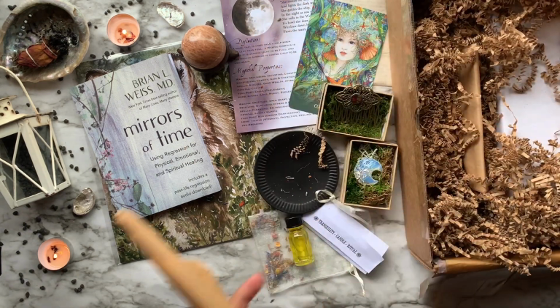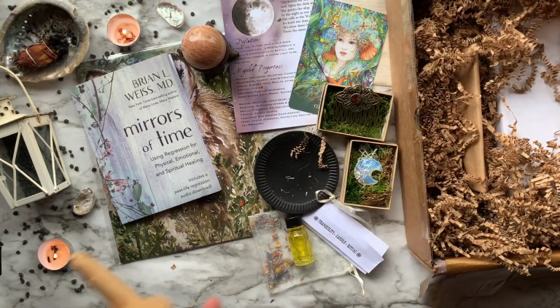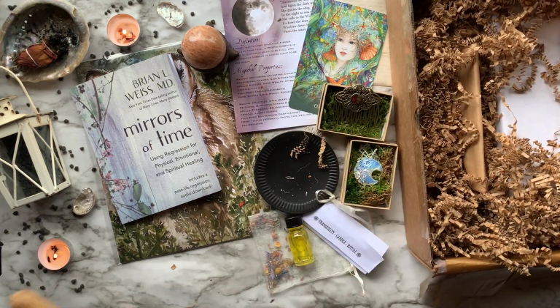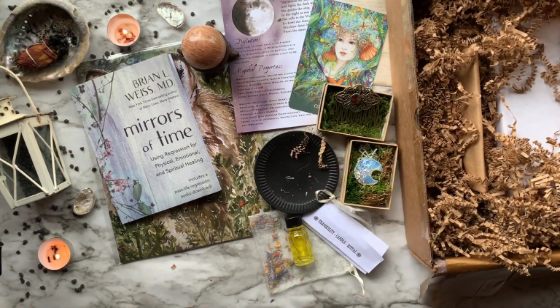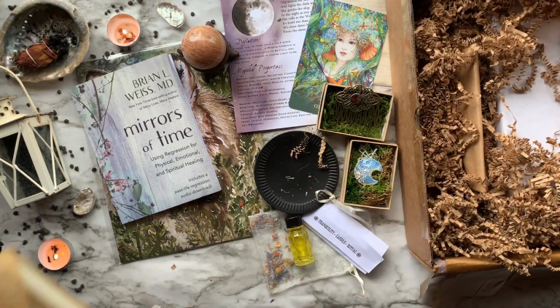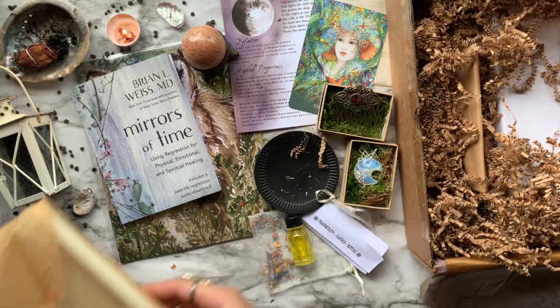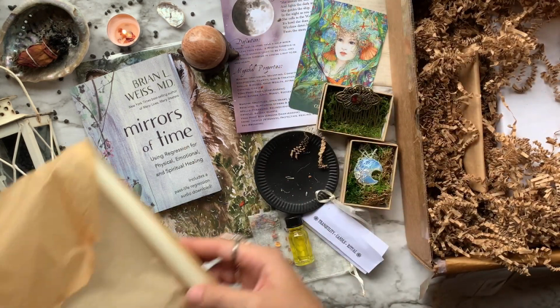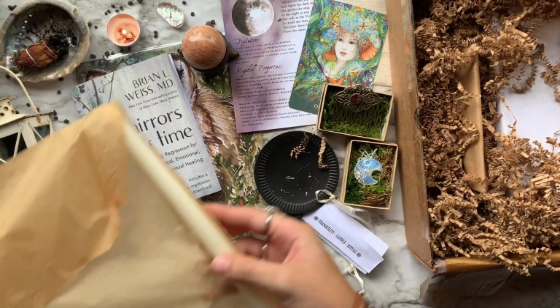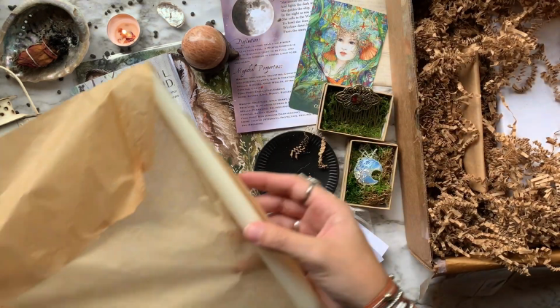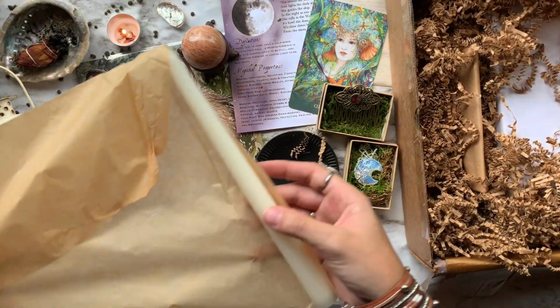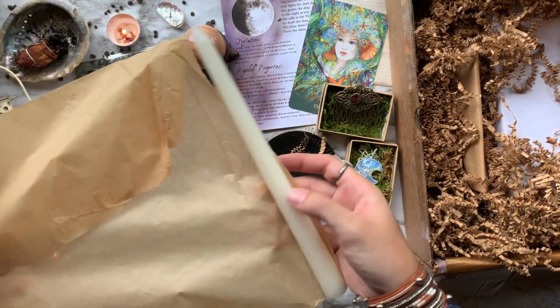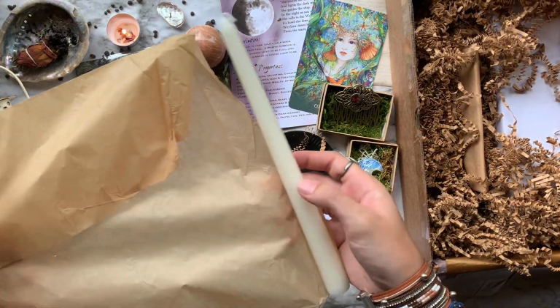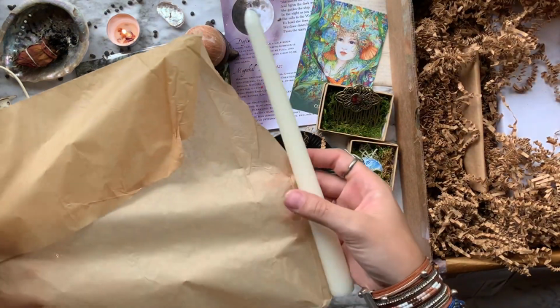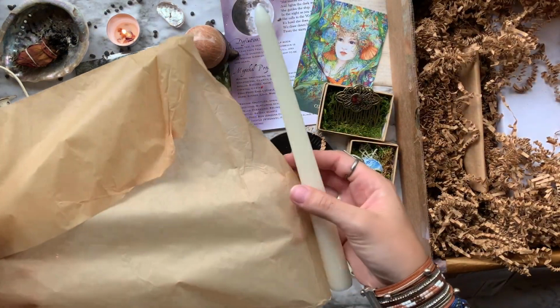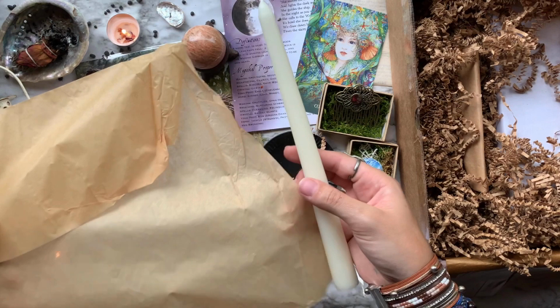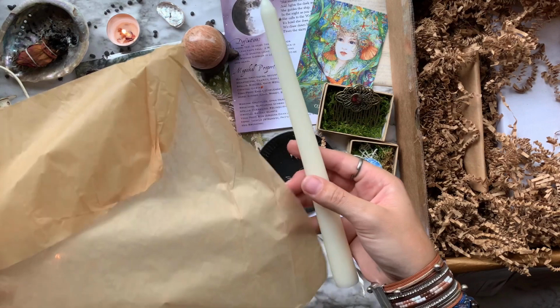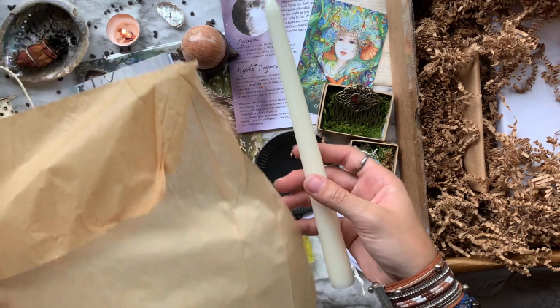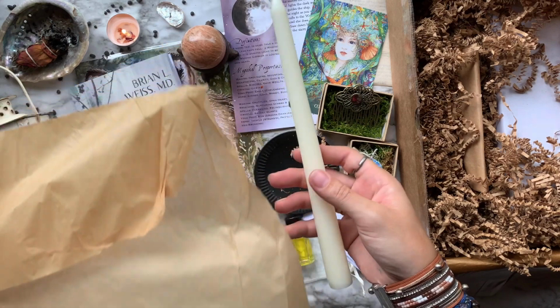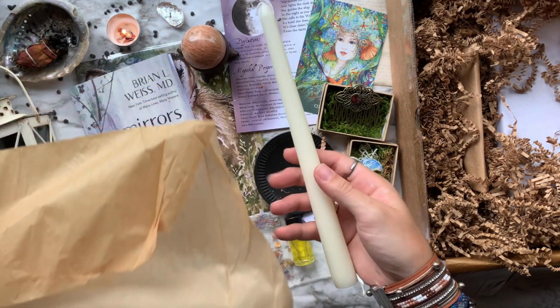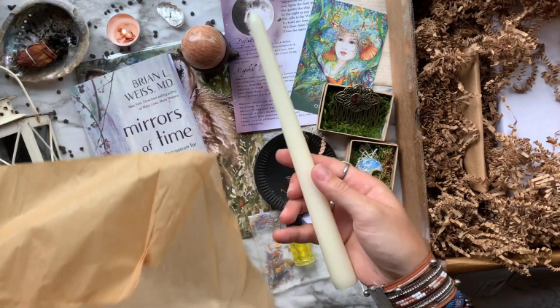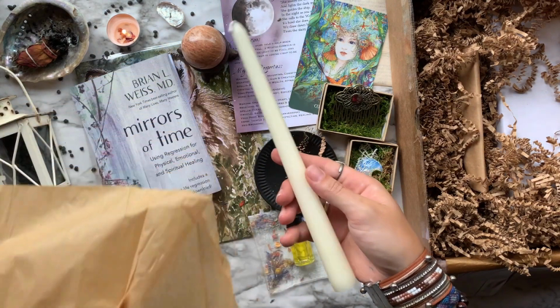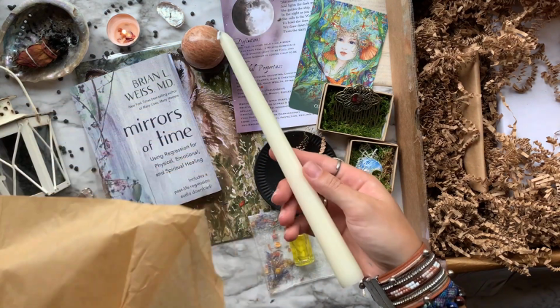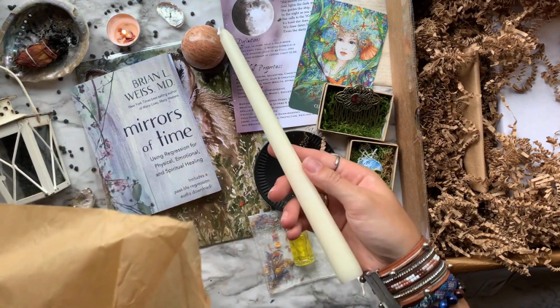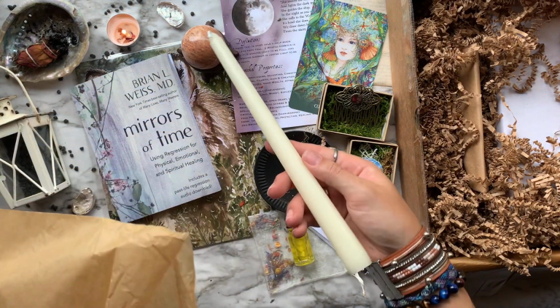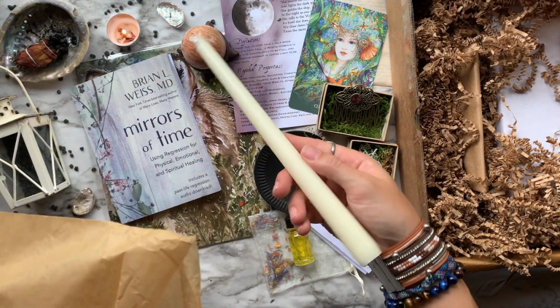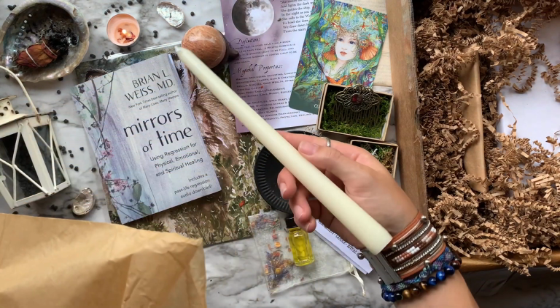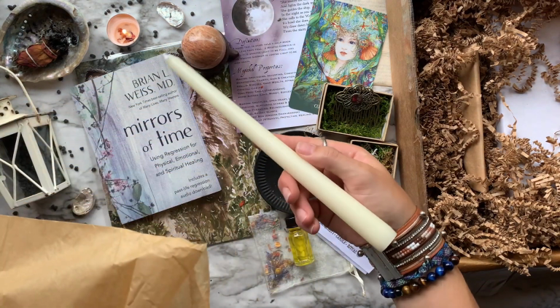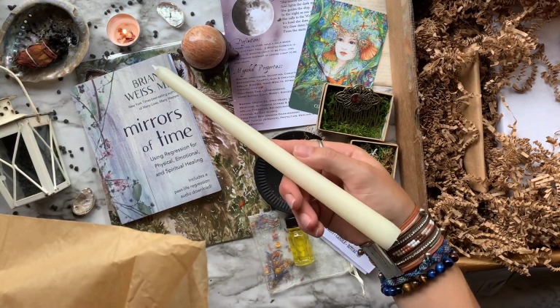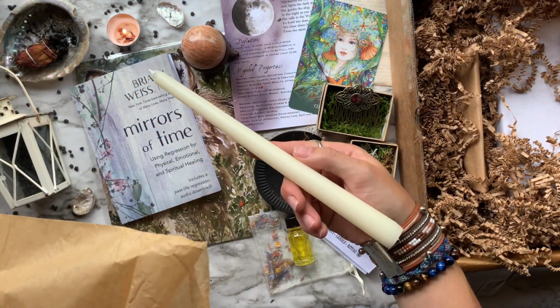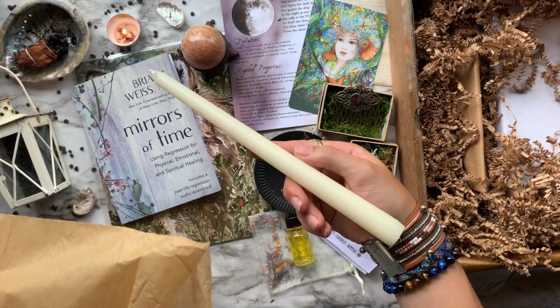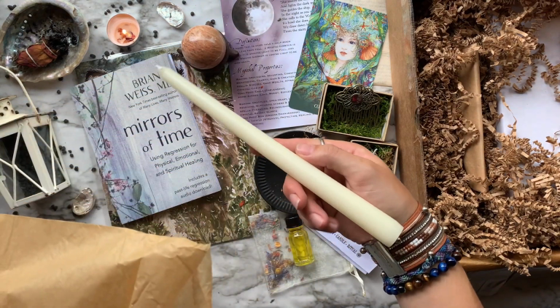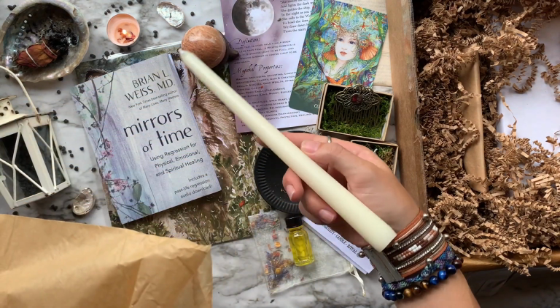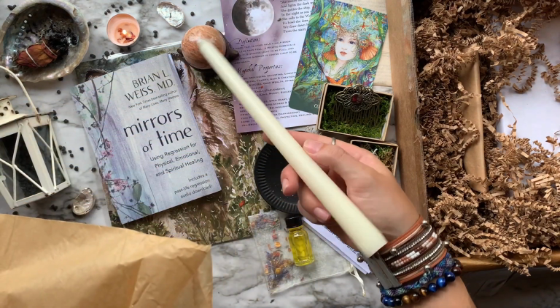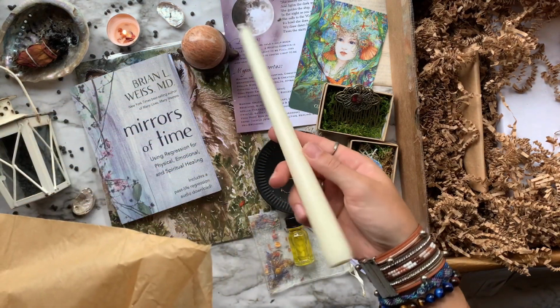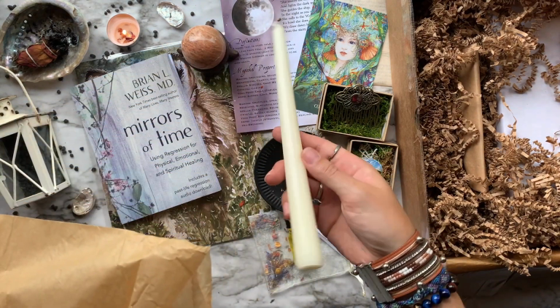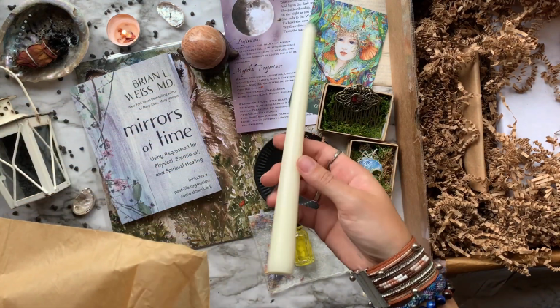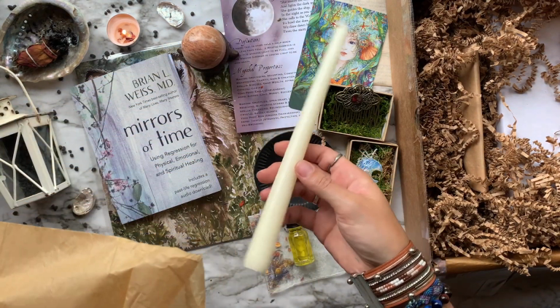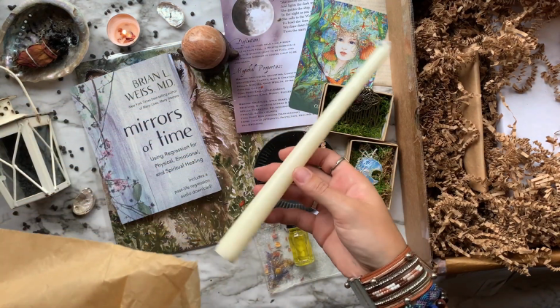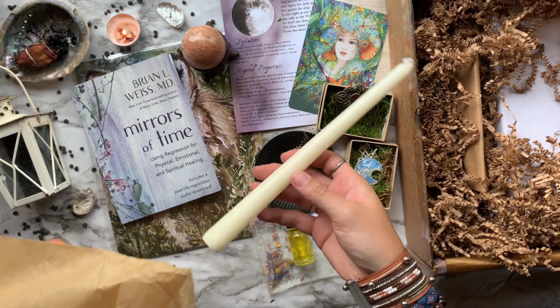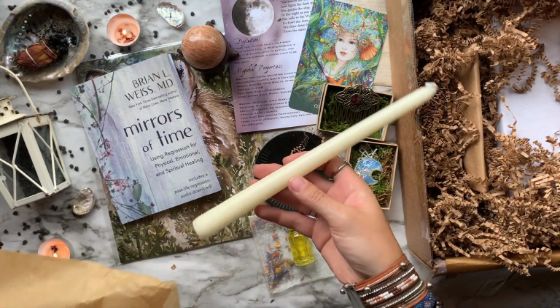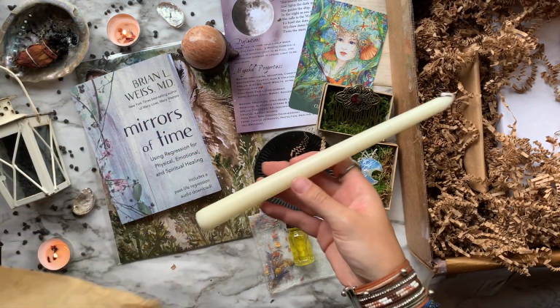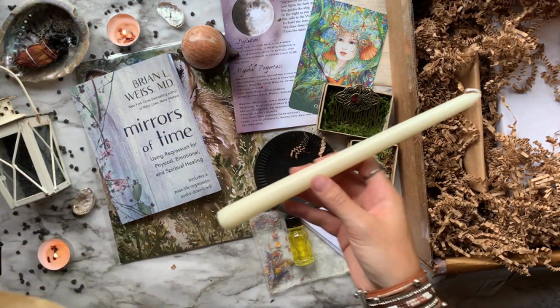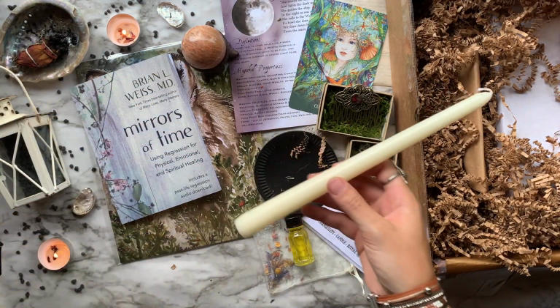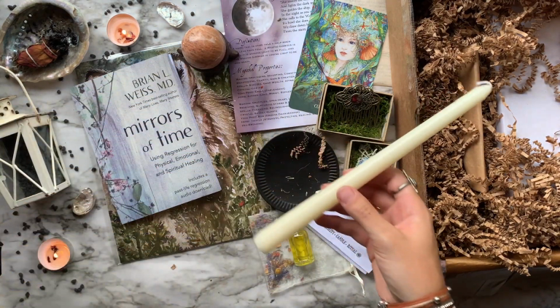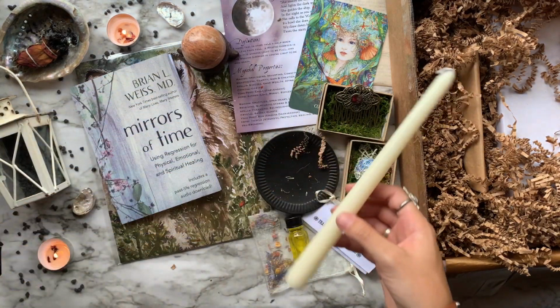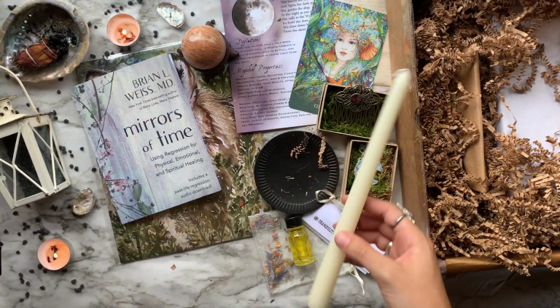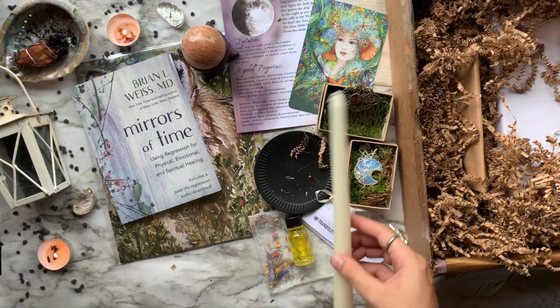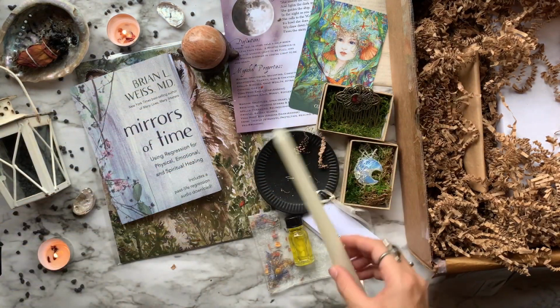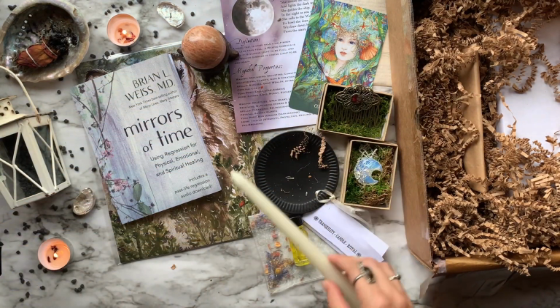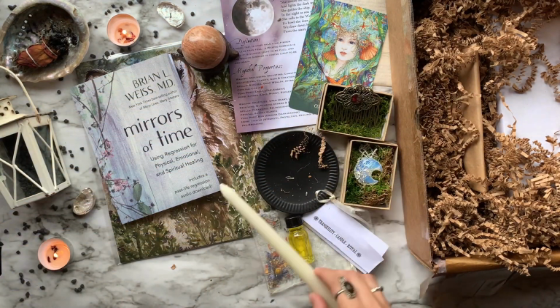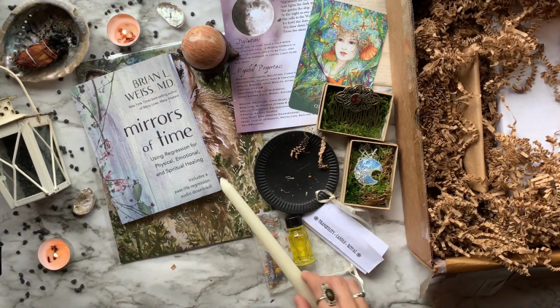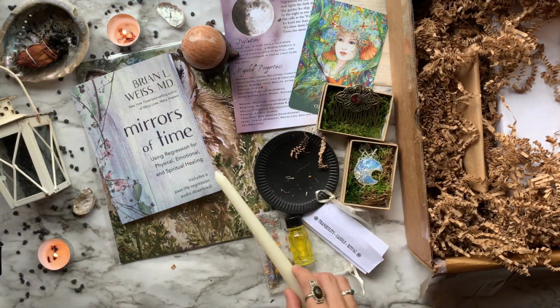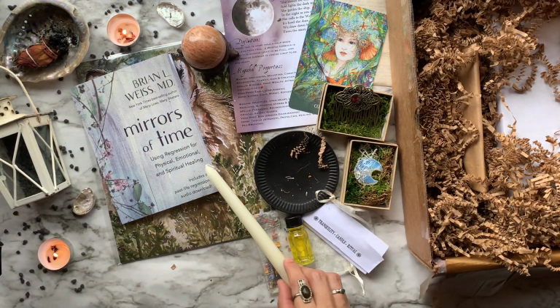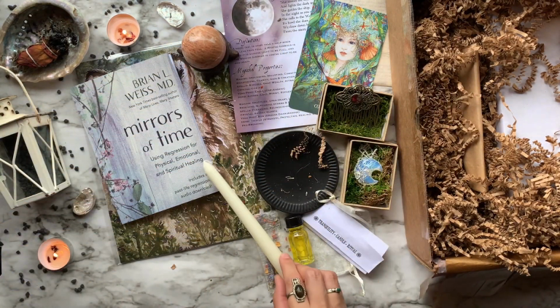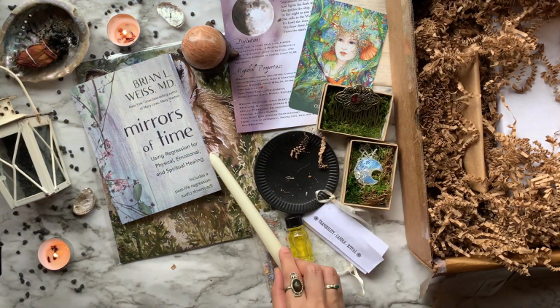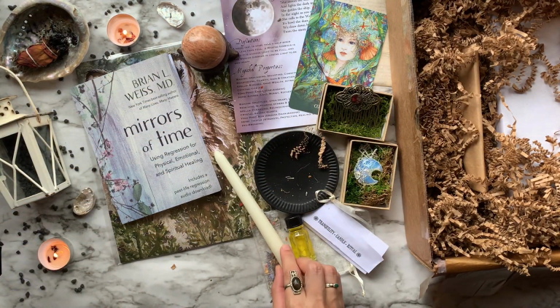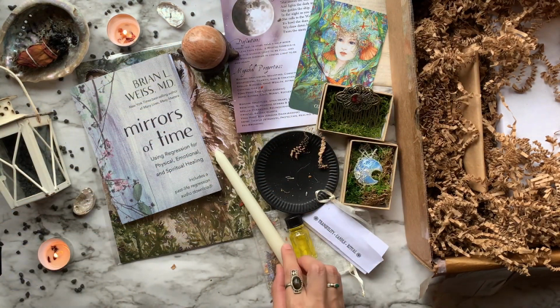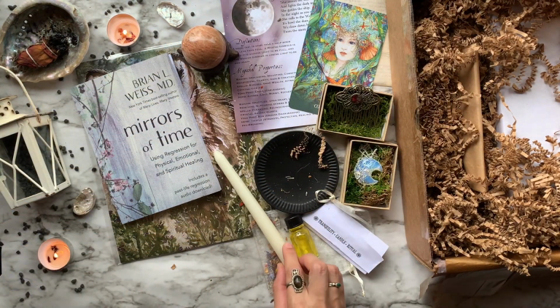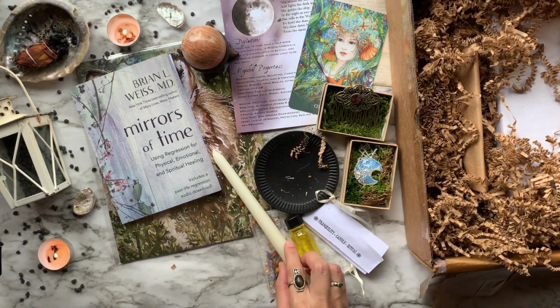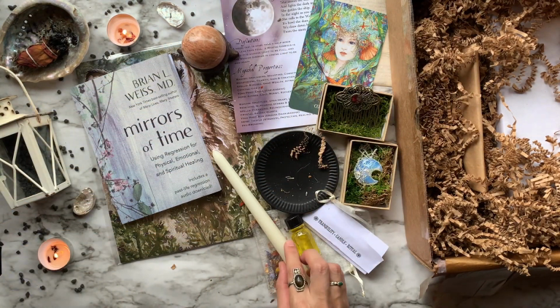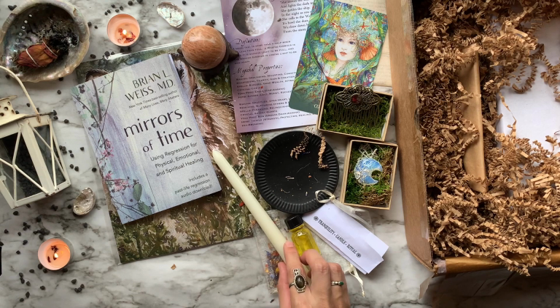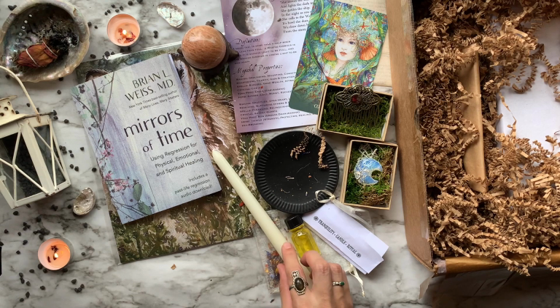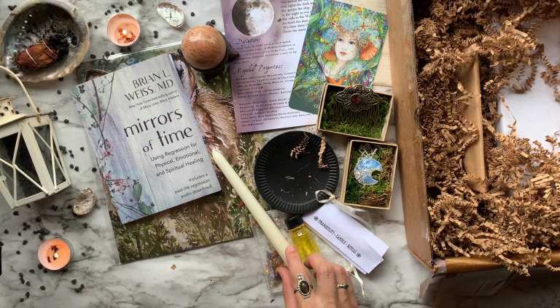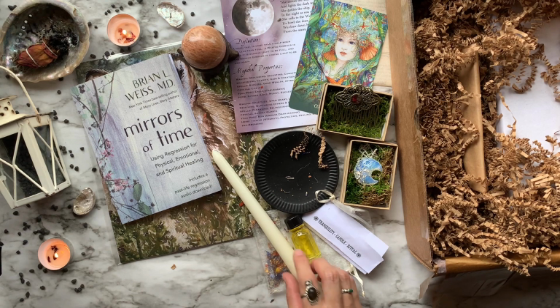Then we have a long white candle made from white soy wax — this goes with our Tranquility Candle Ritual.